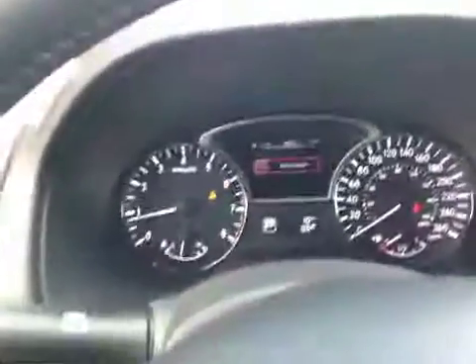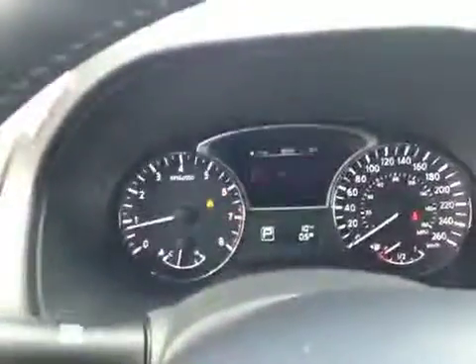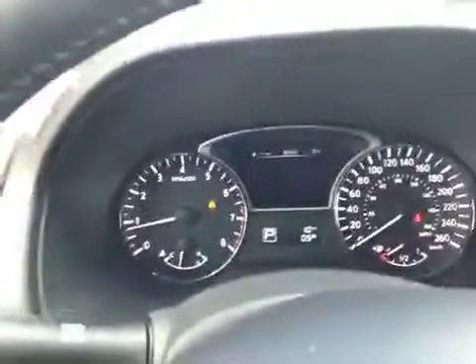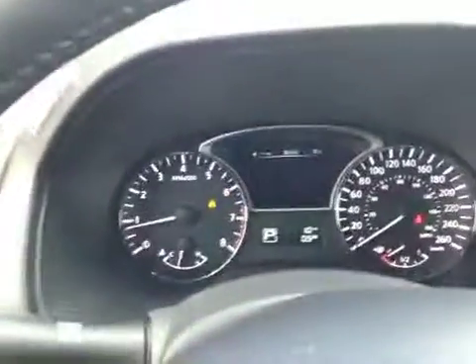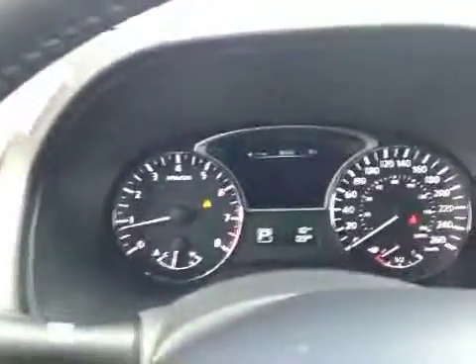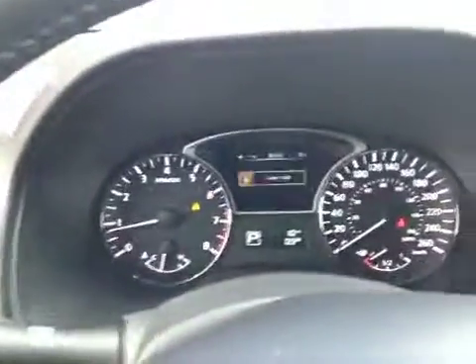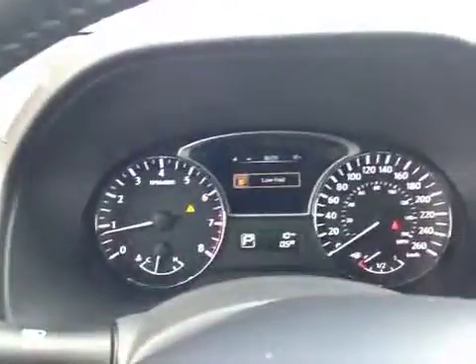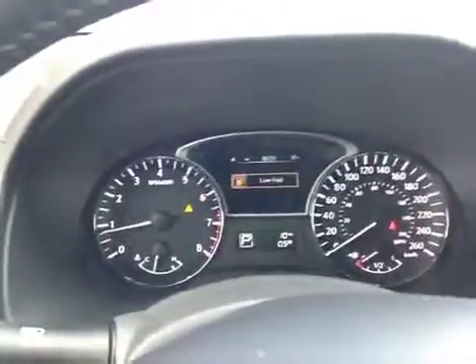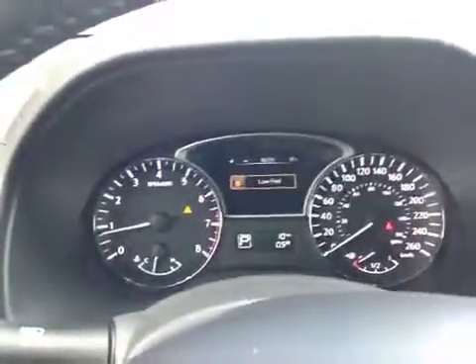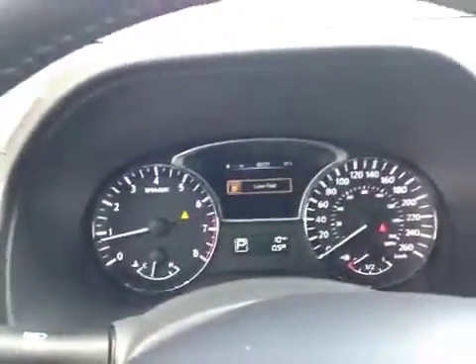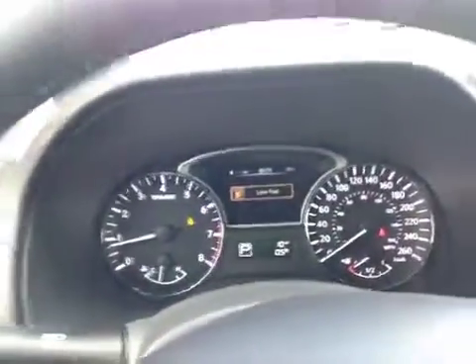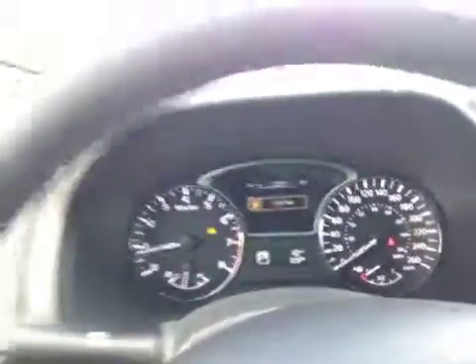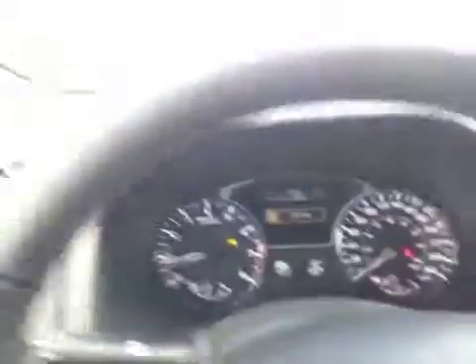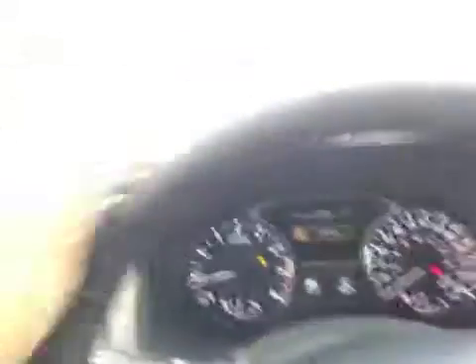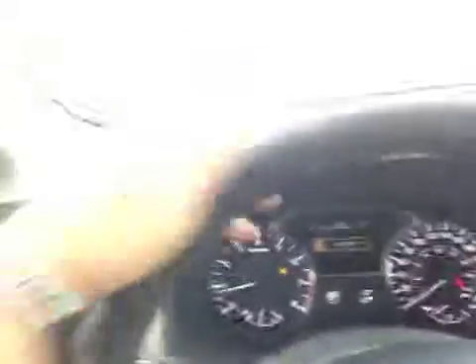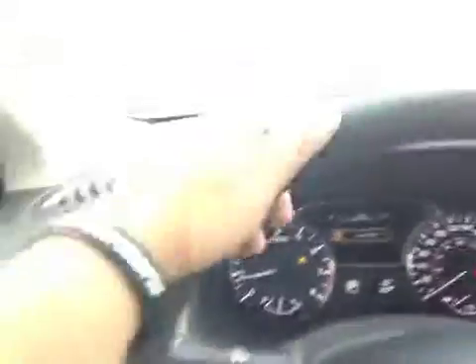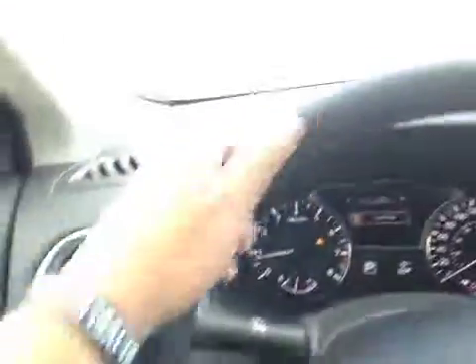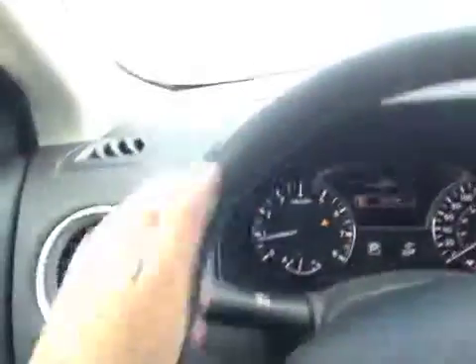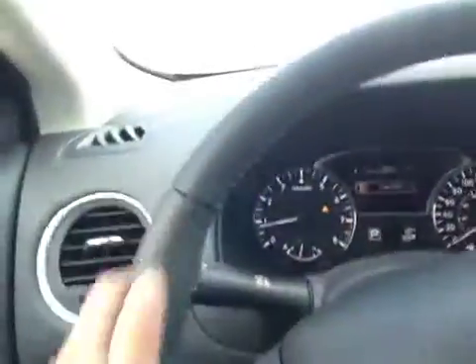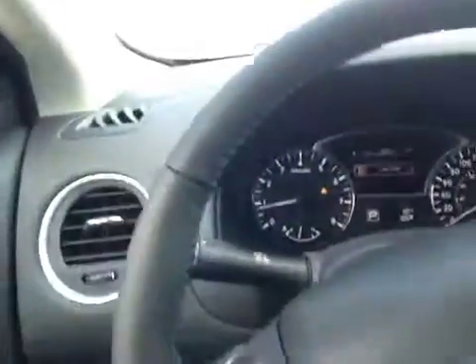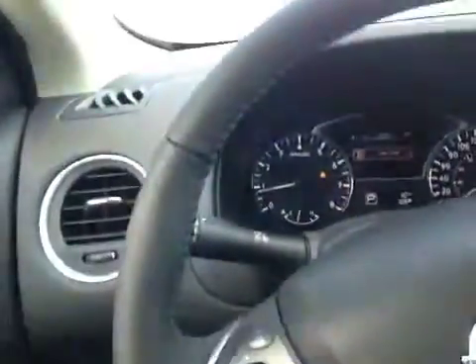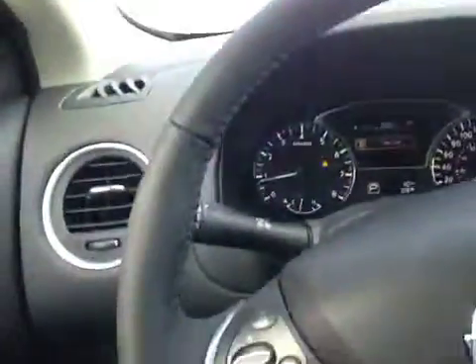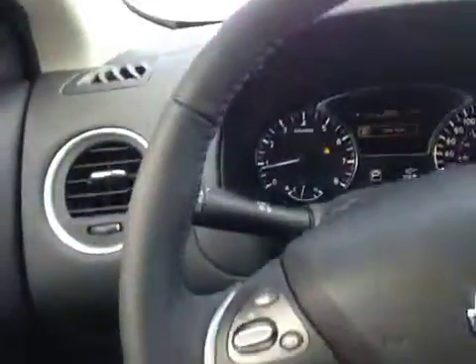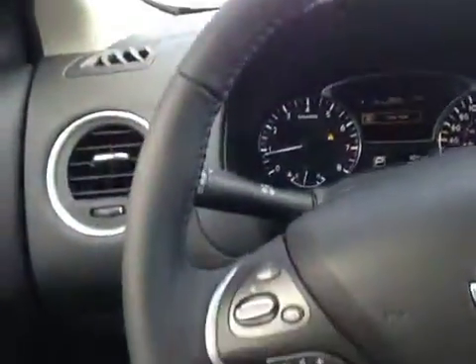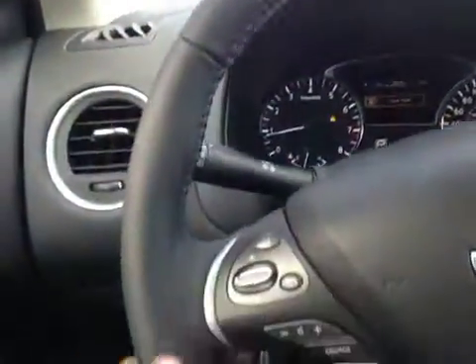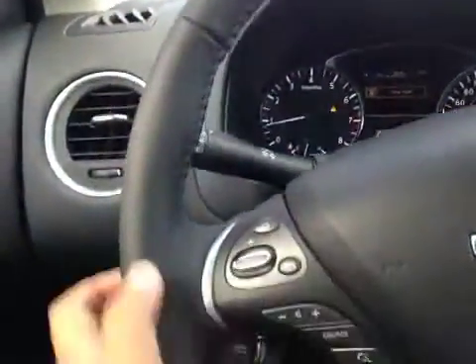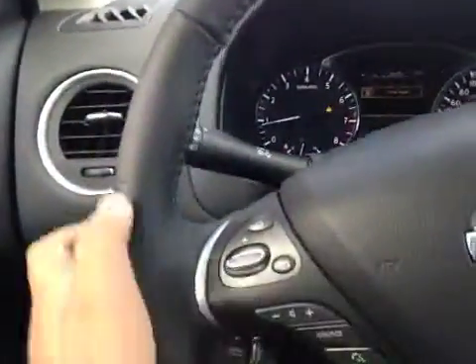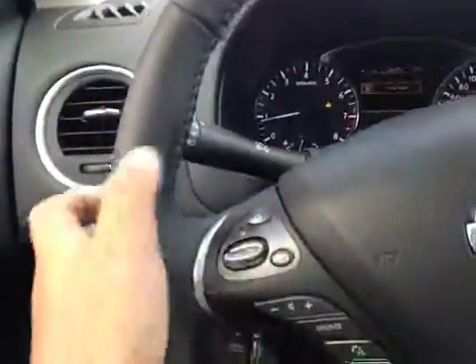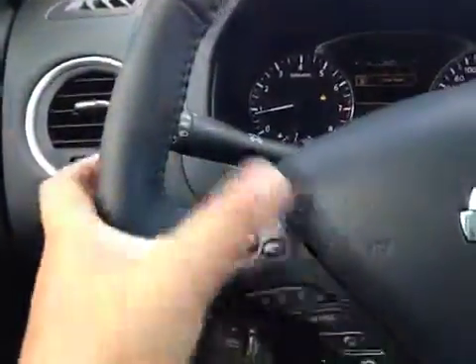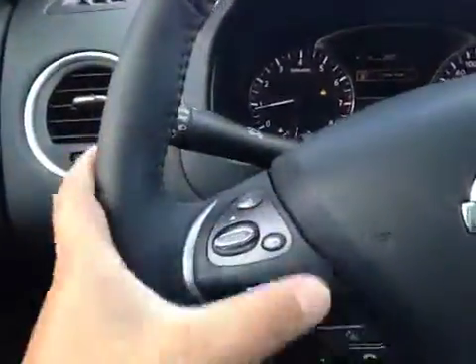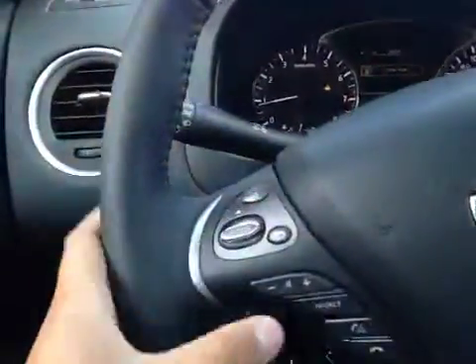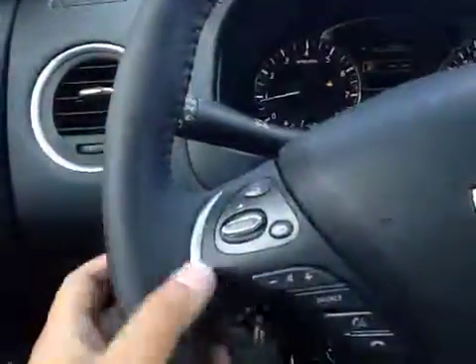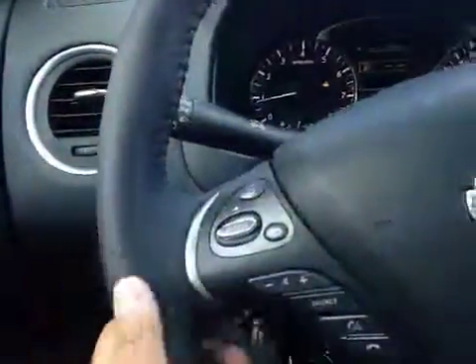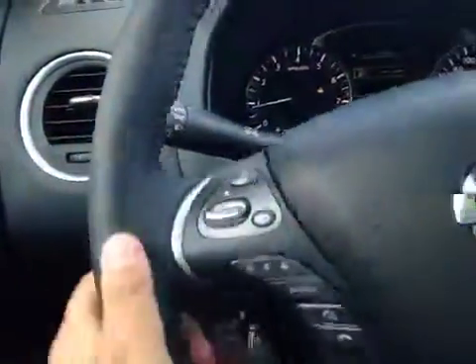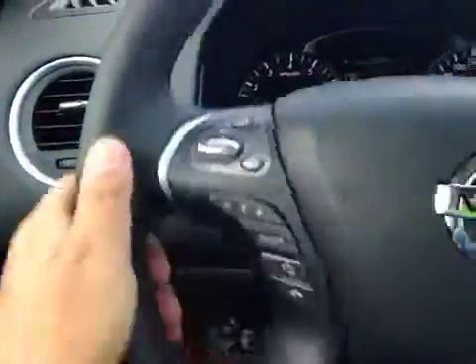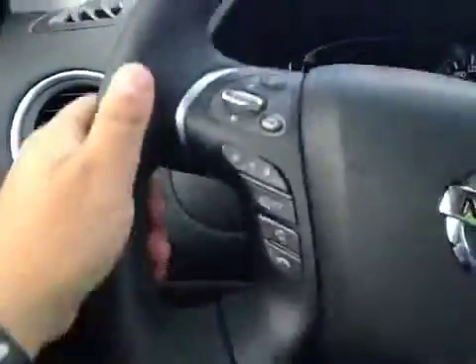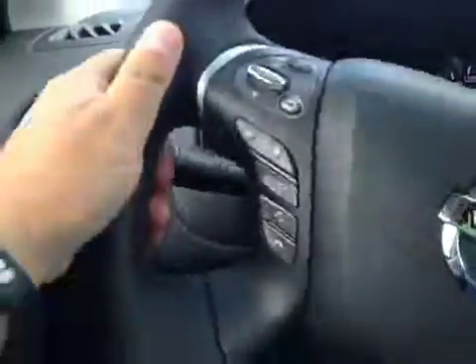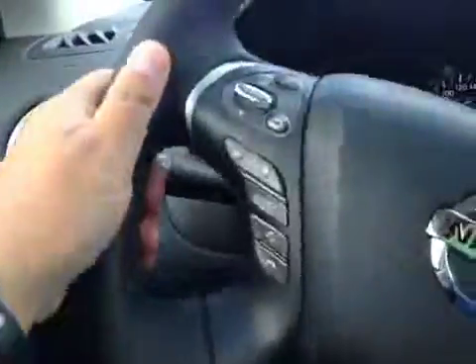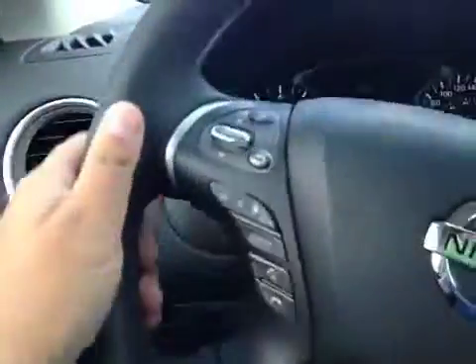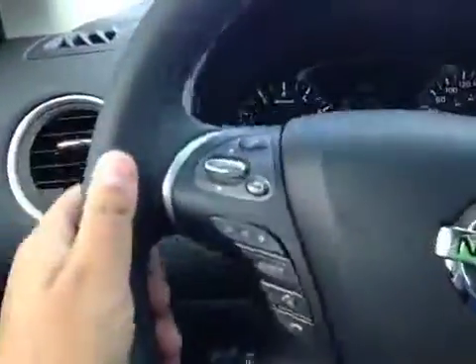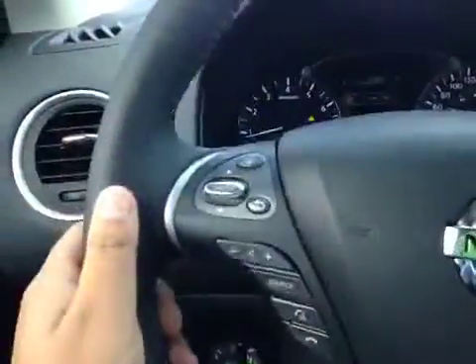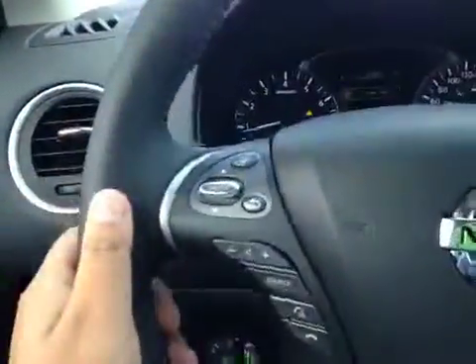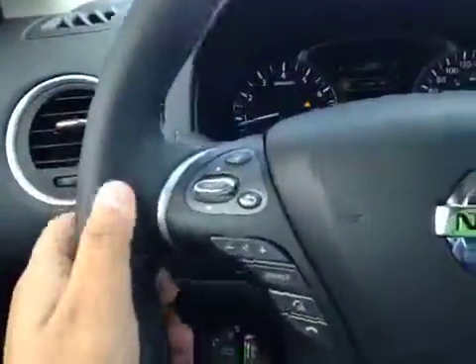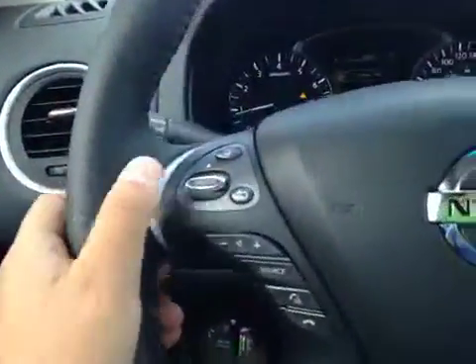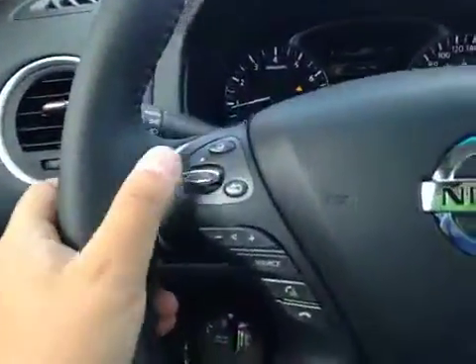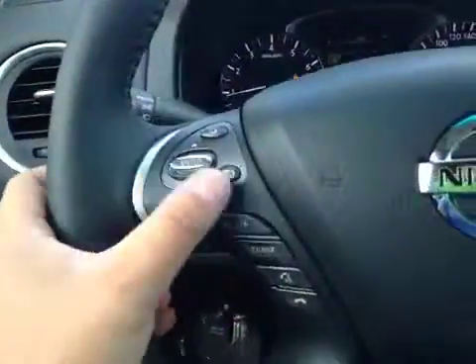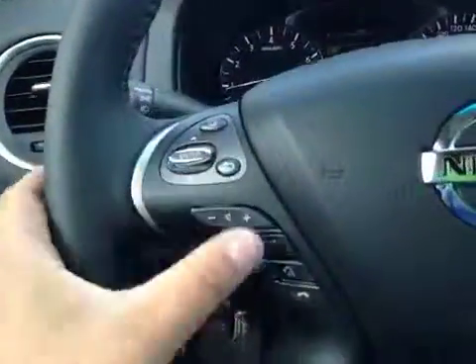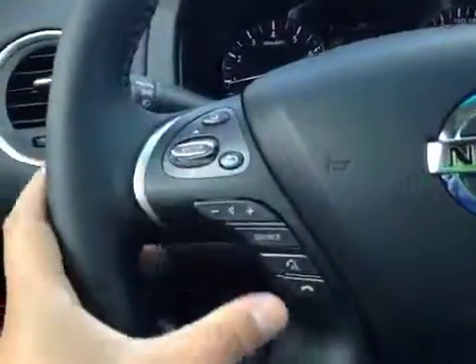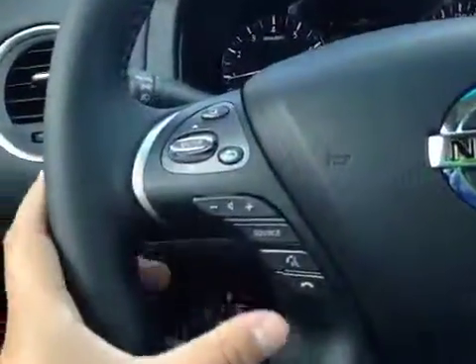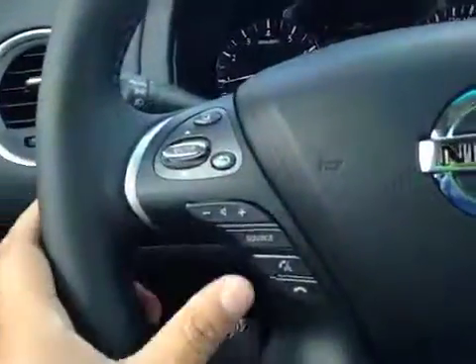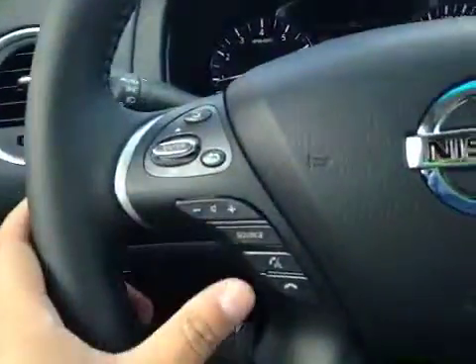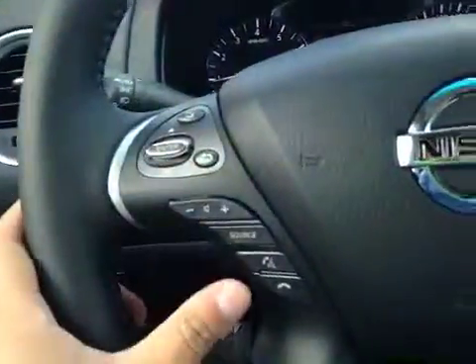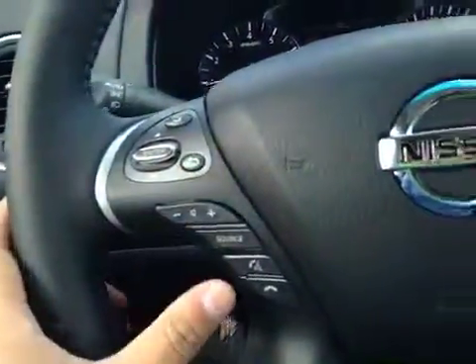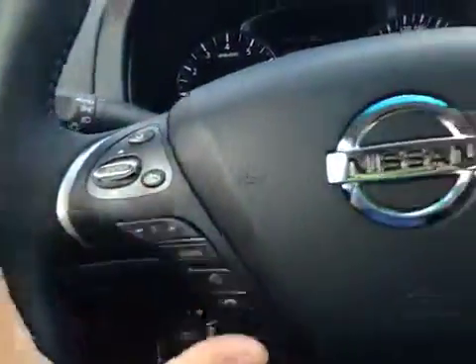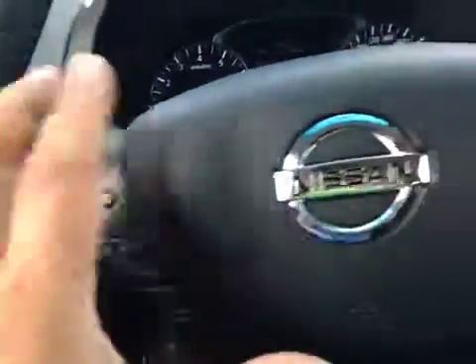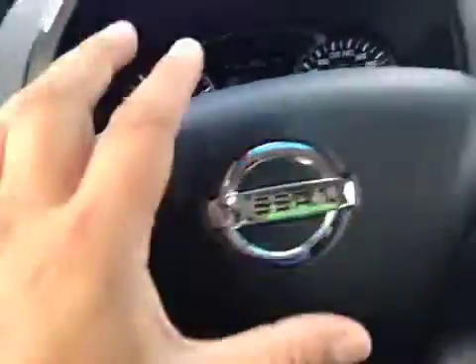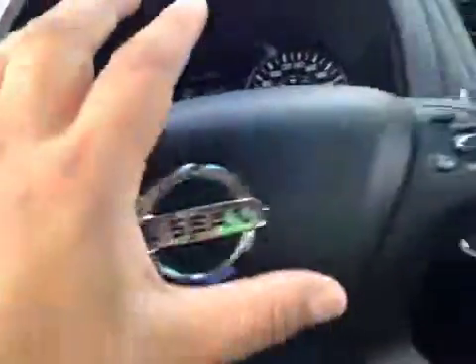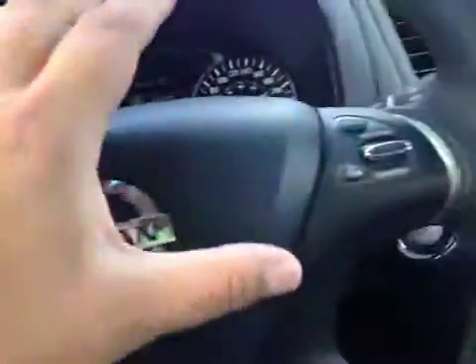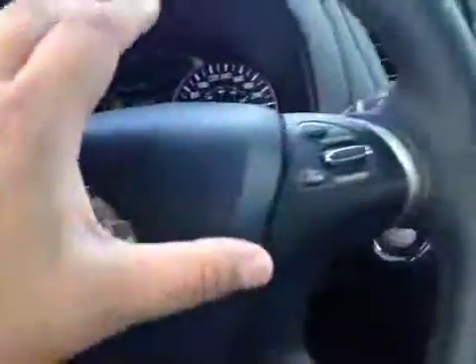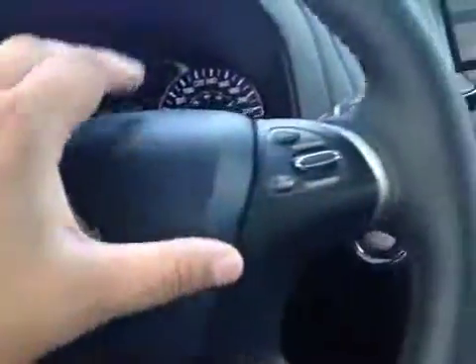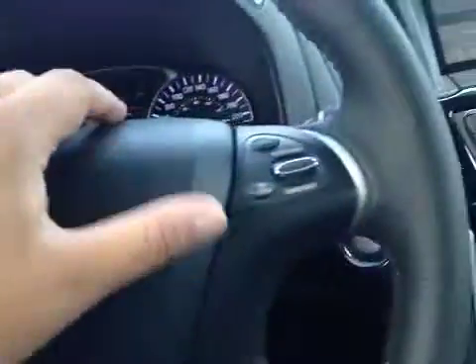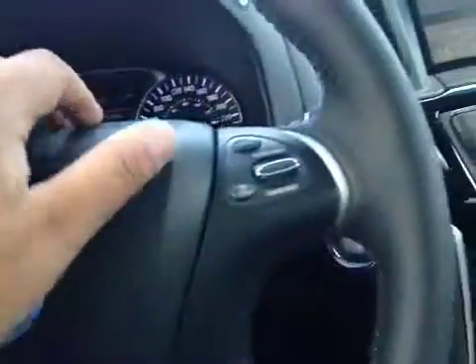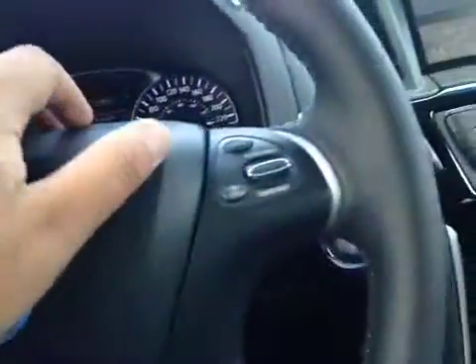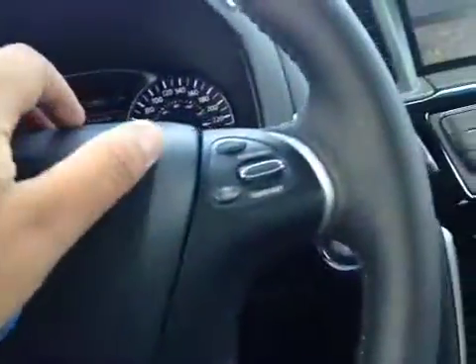Here's your dash. On this leather-wrapped steering wheel we have your stereo sound system controls as well as your Bluetooth and your cruise control.